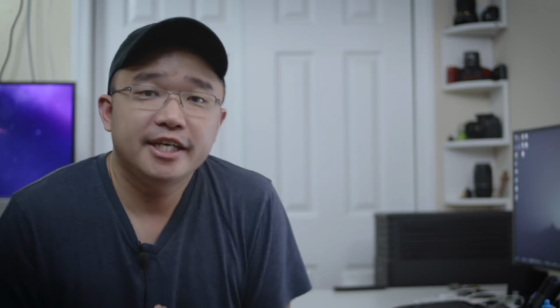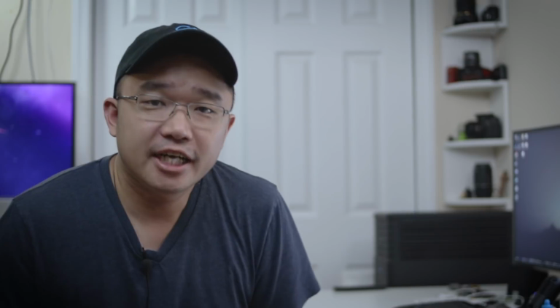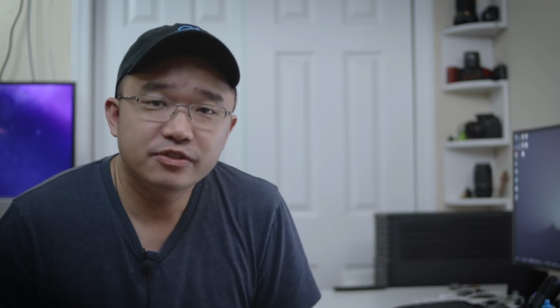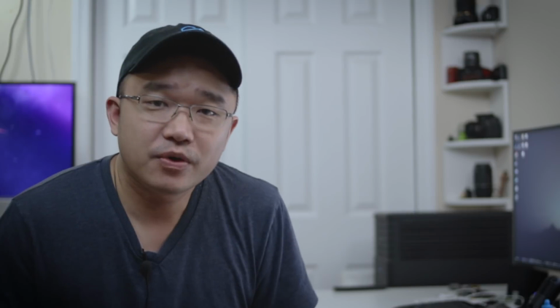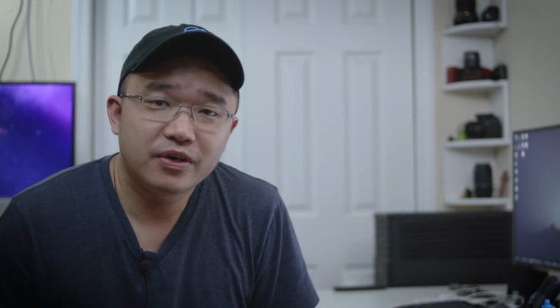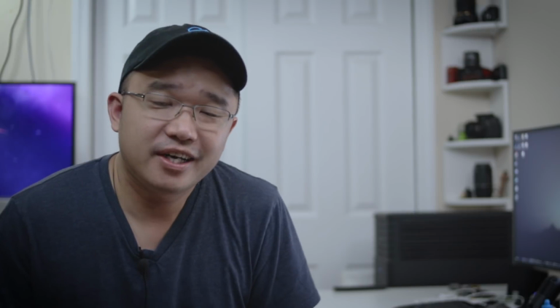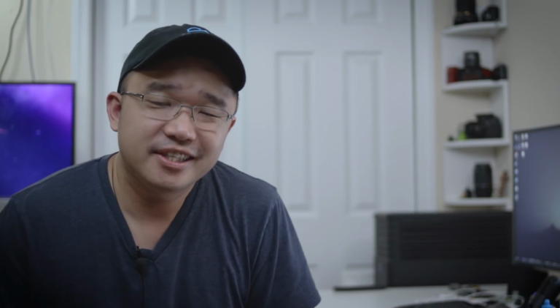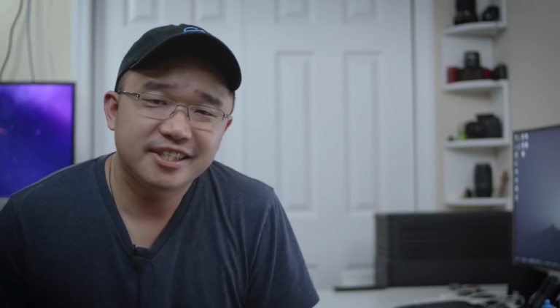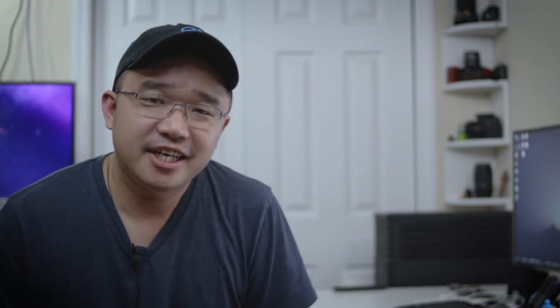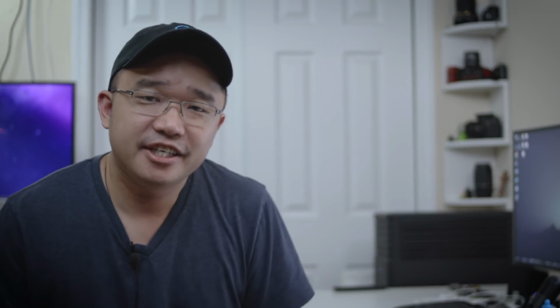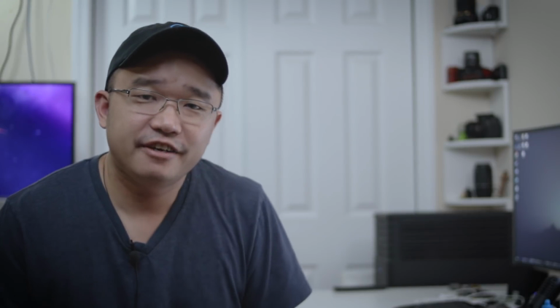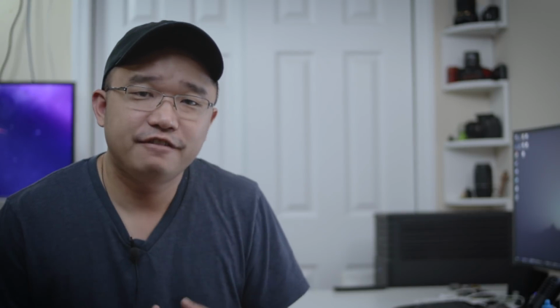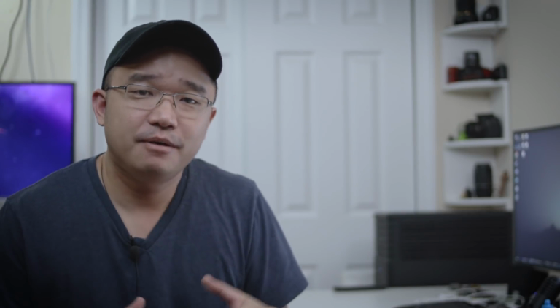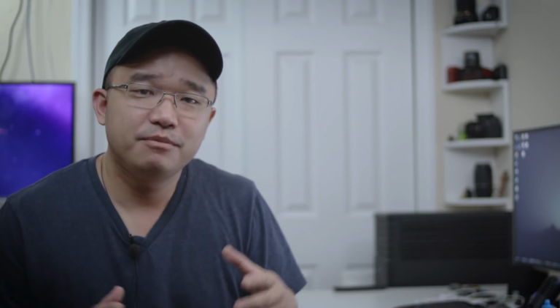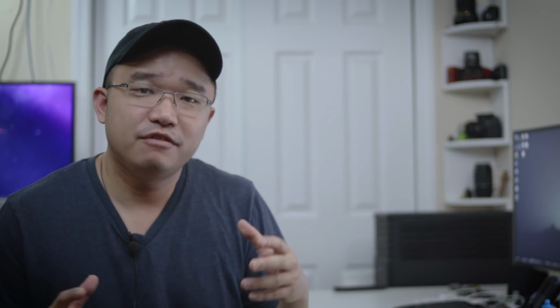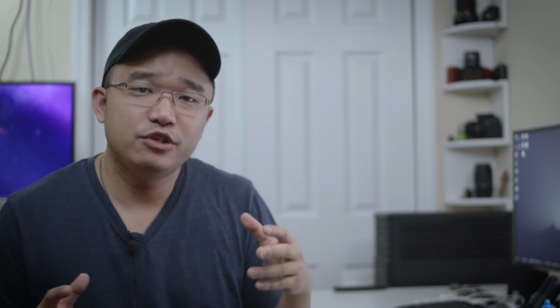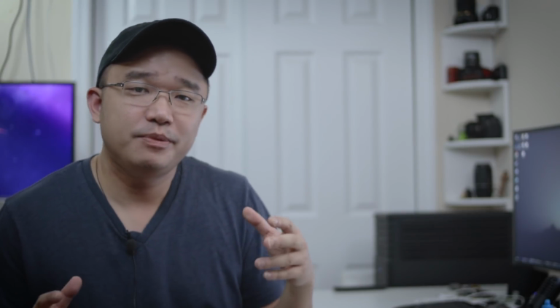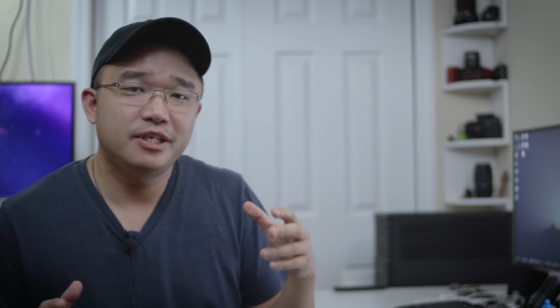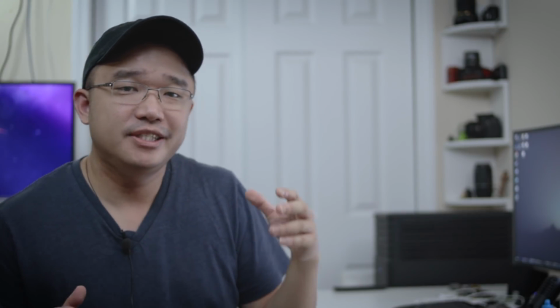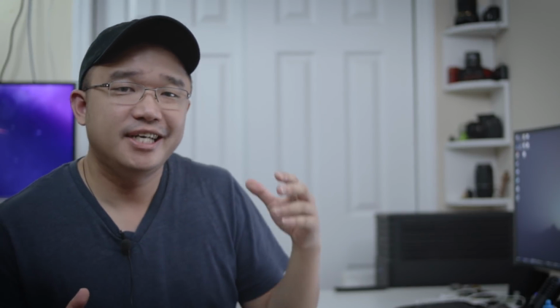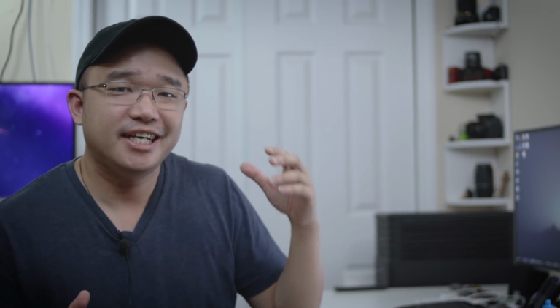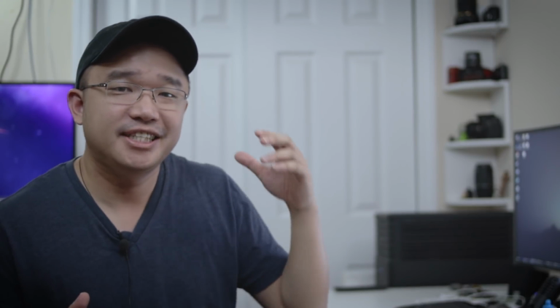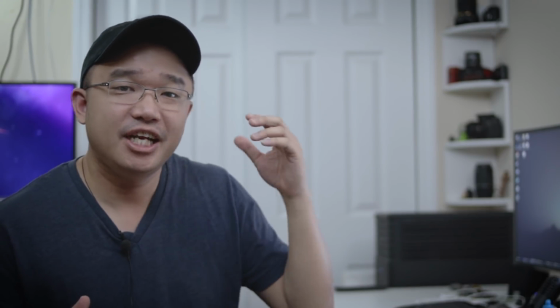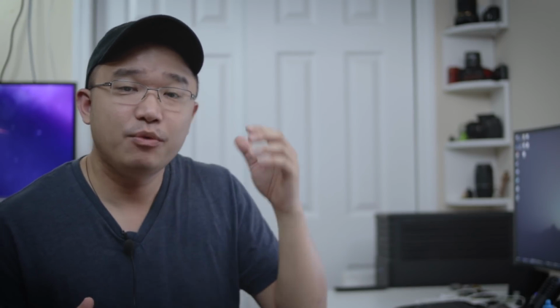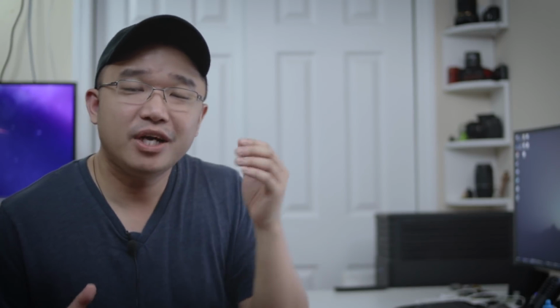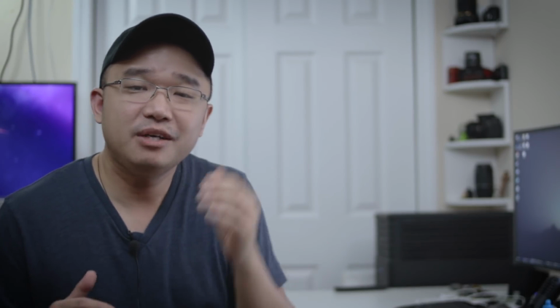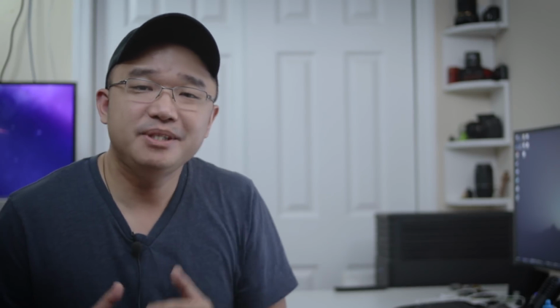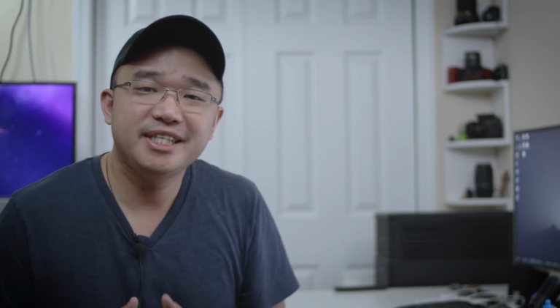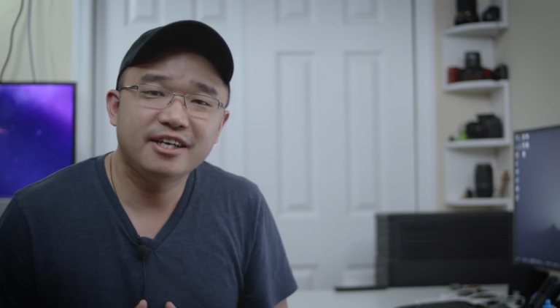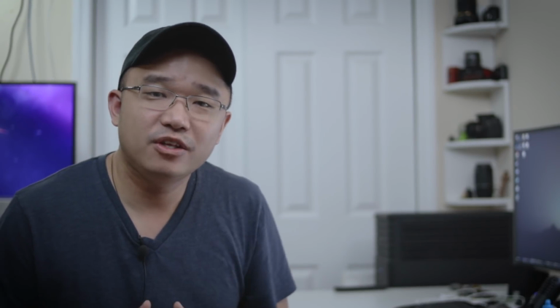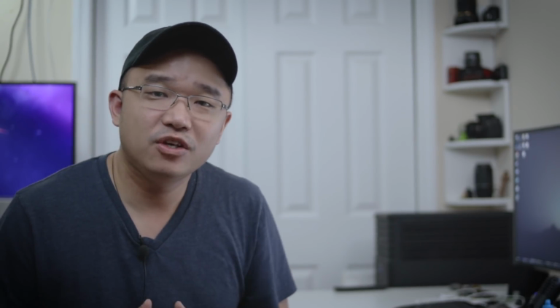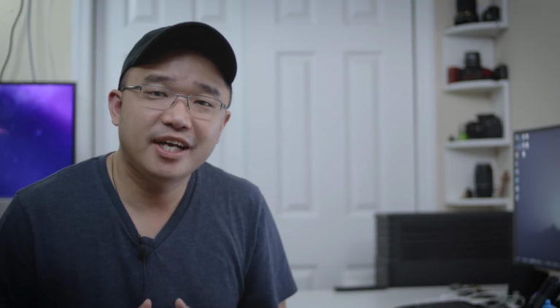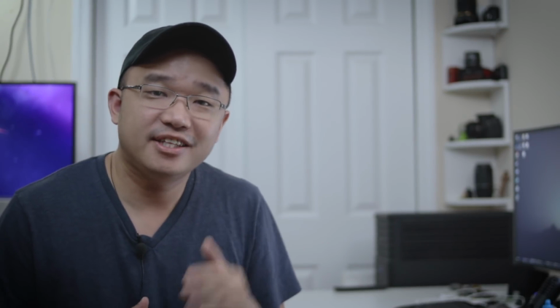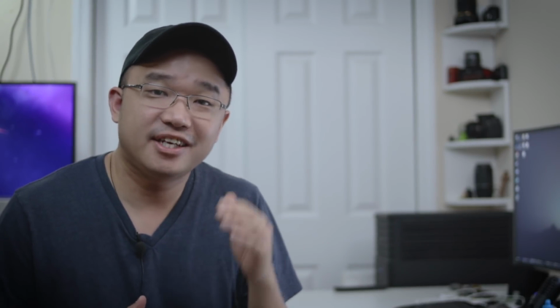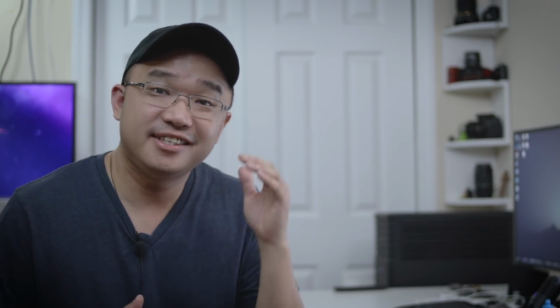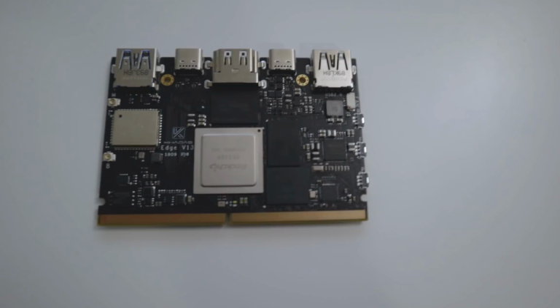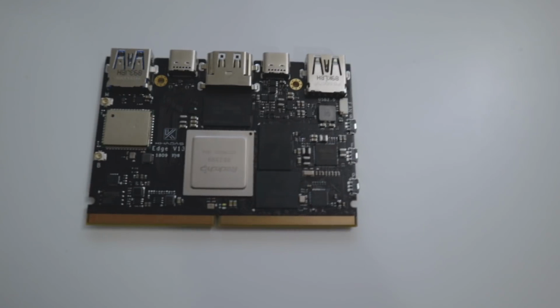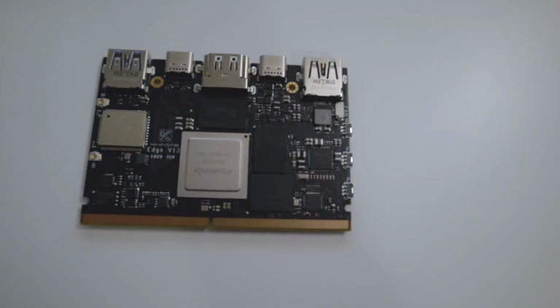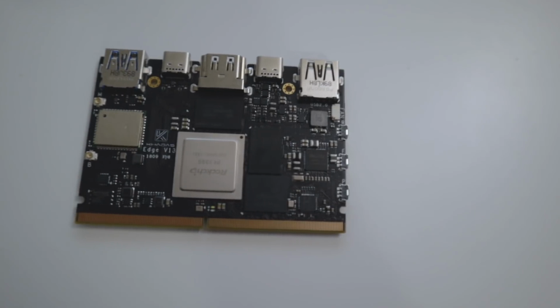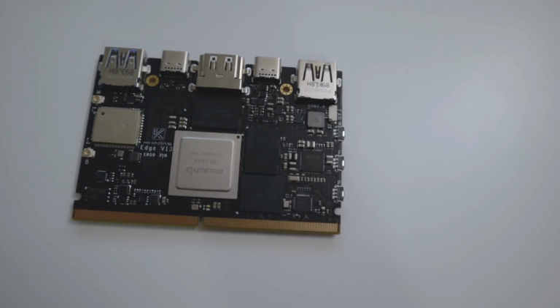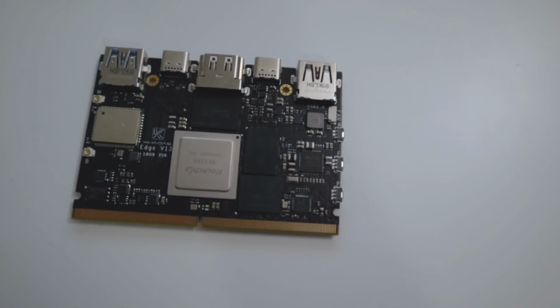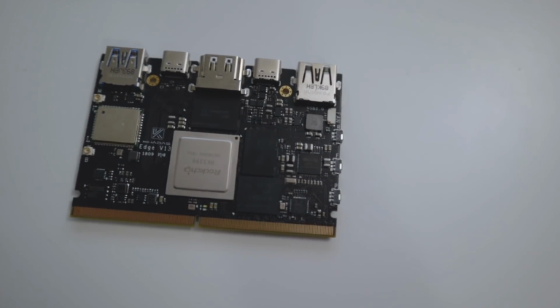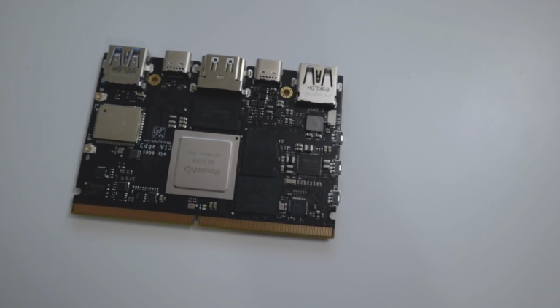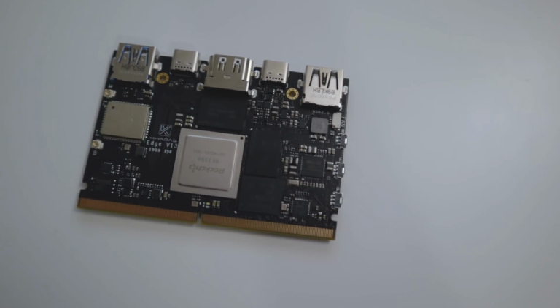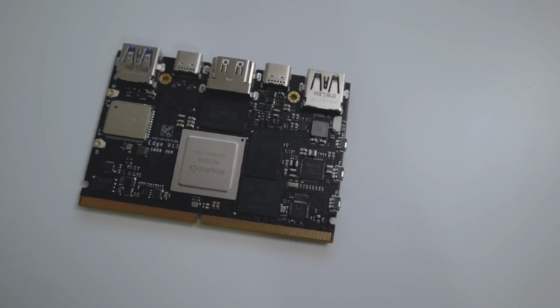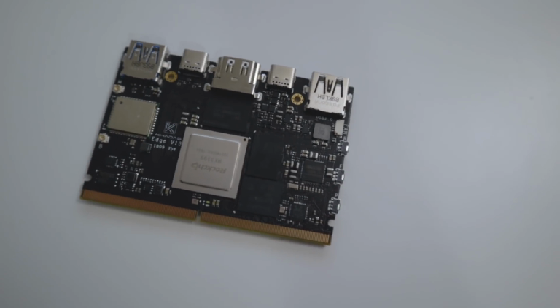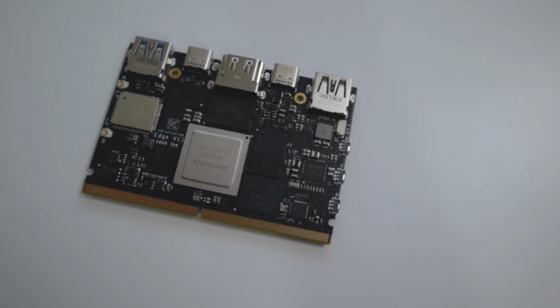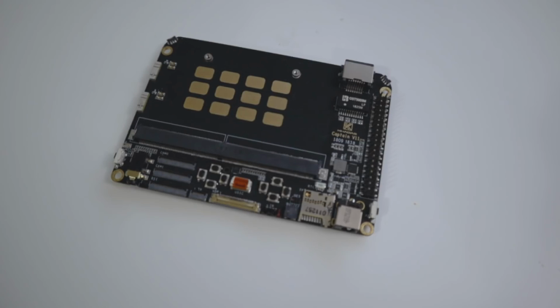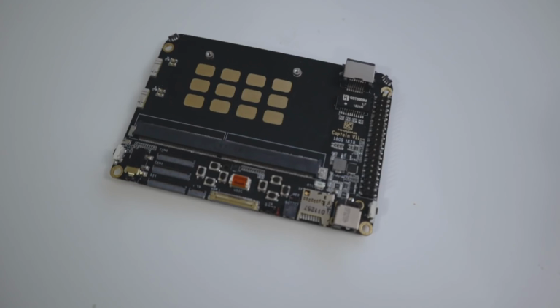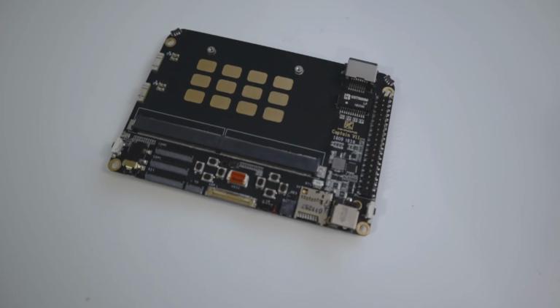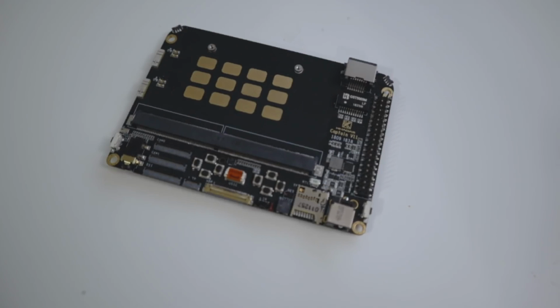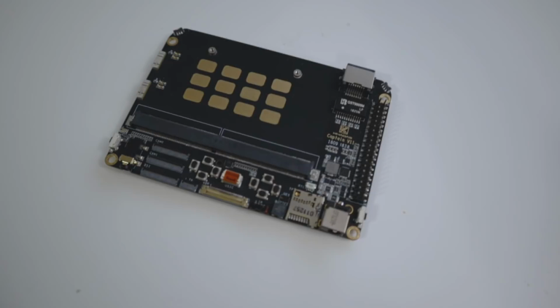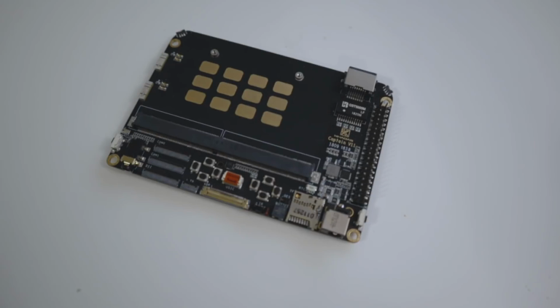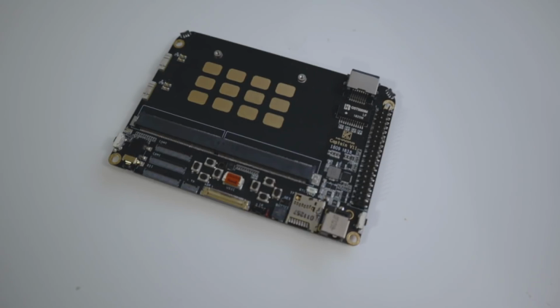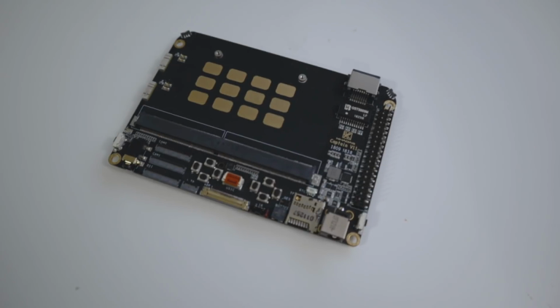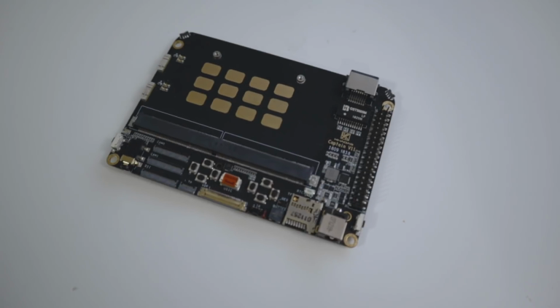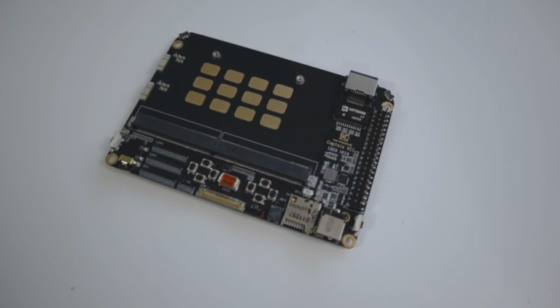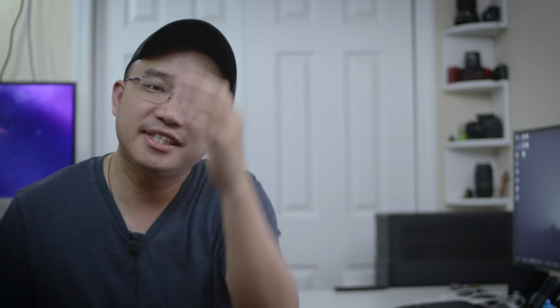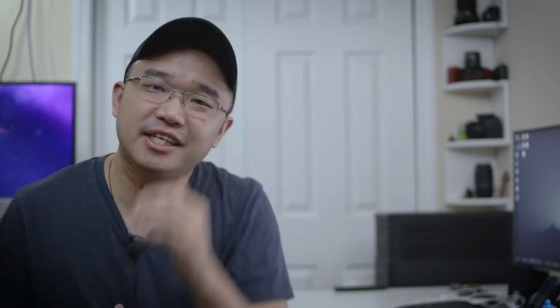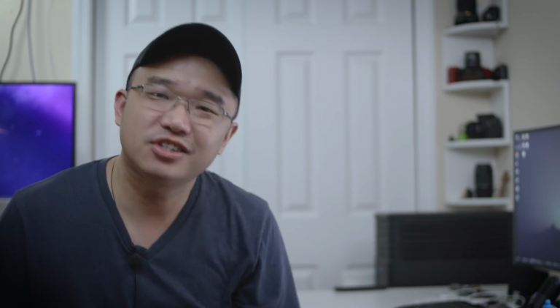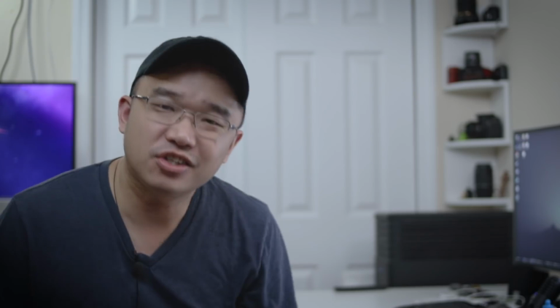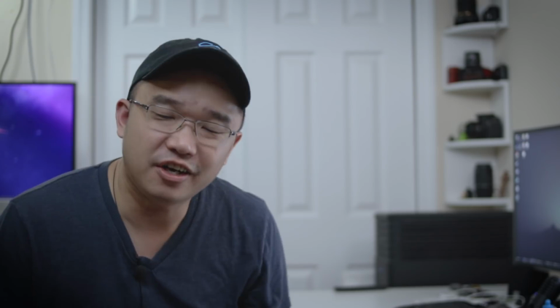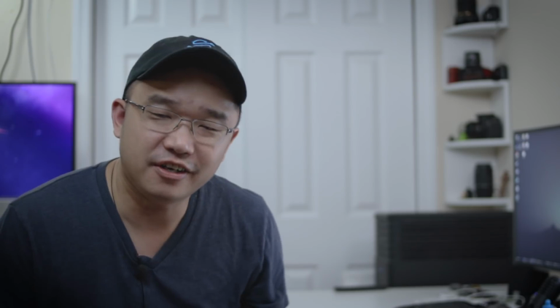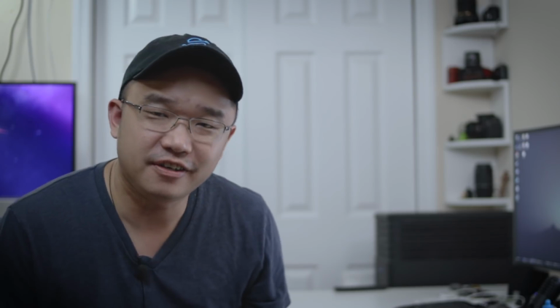Hey guys, what's going on? It's Don here from Nova Spirit Tech, and today we're going to be taking a look at the Khadas Edge and the Khadas Captain. Let's get started.